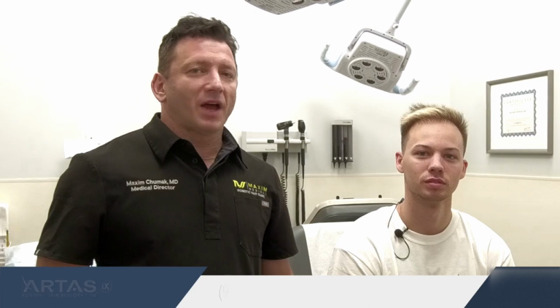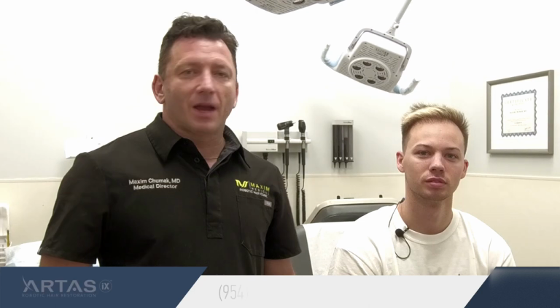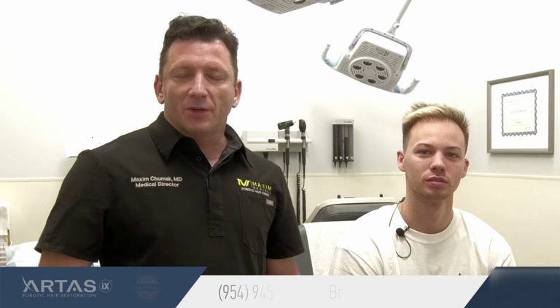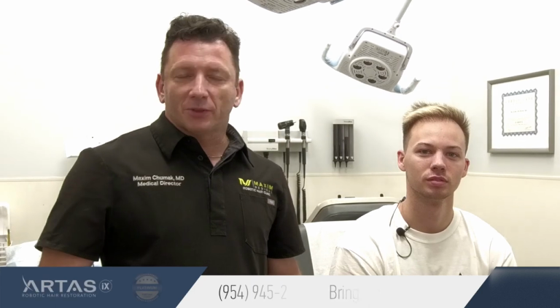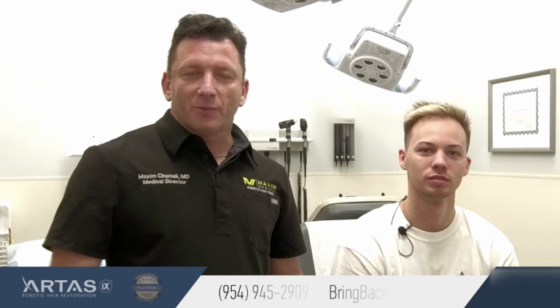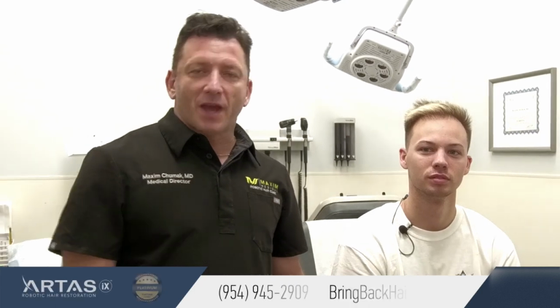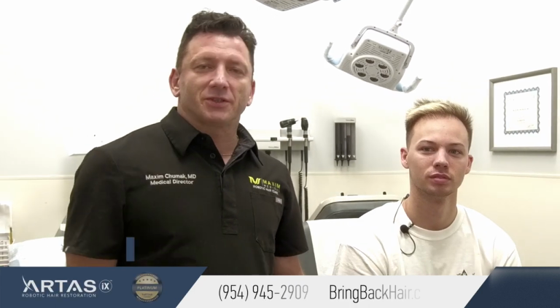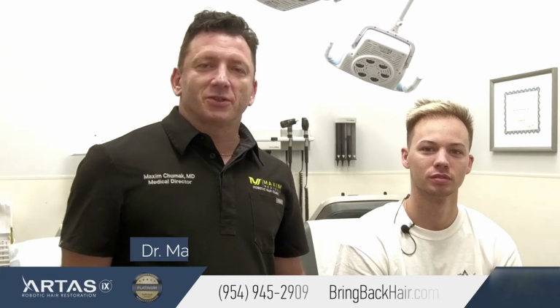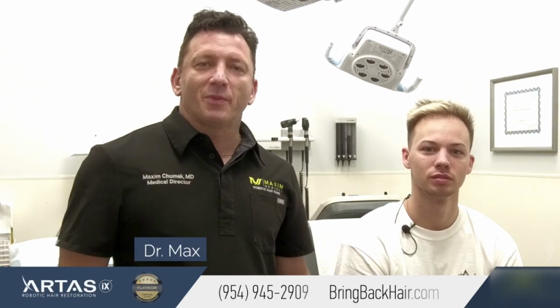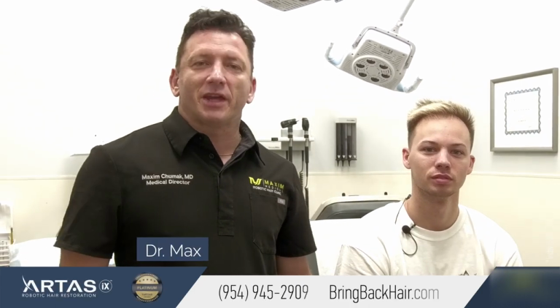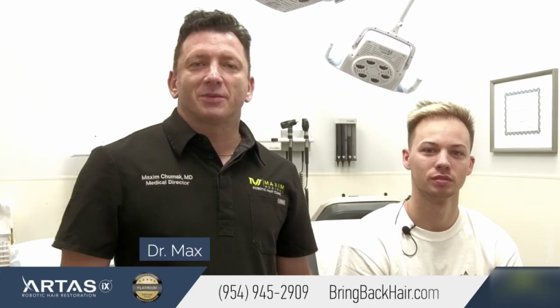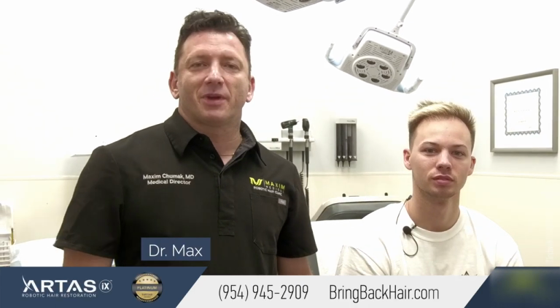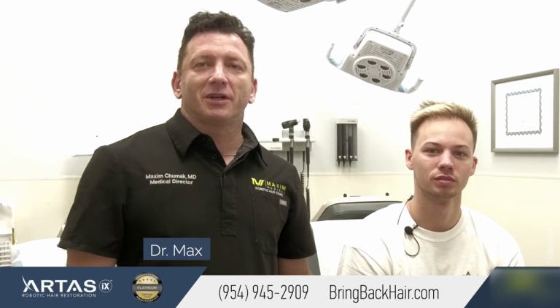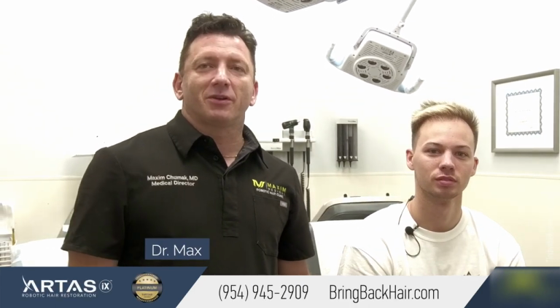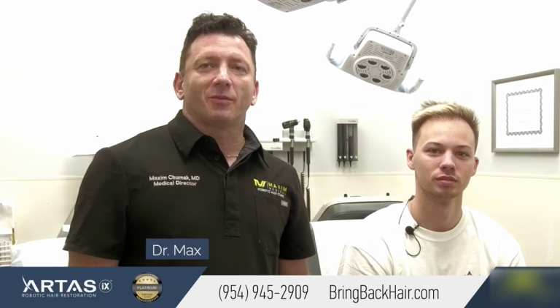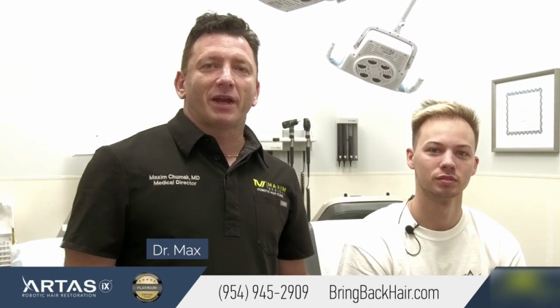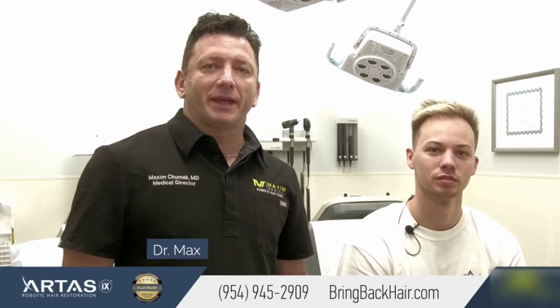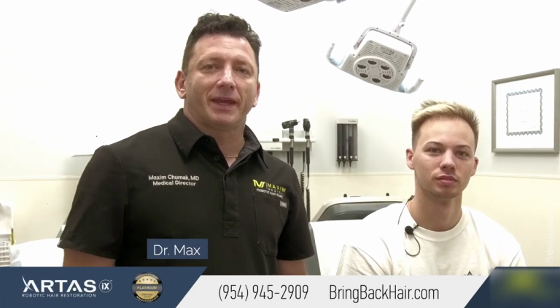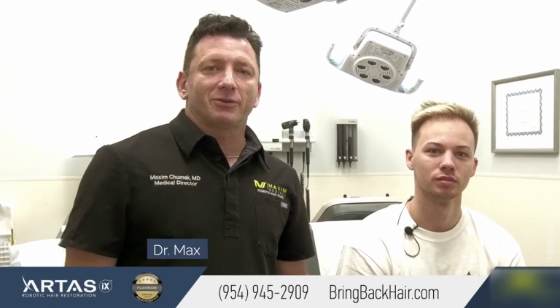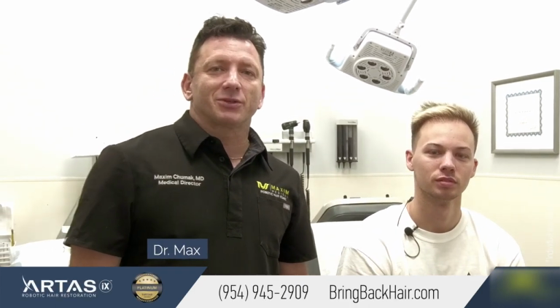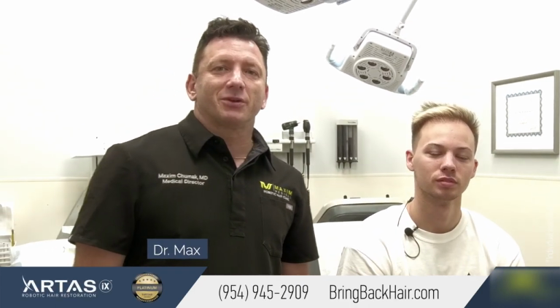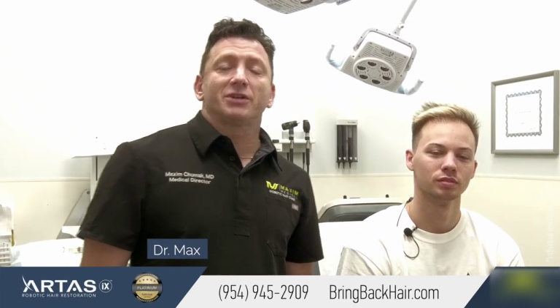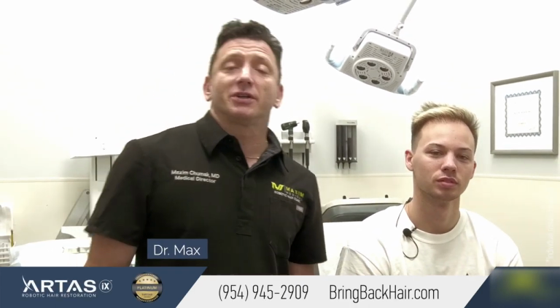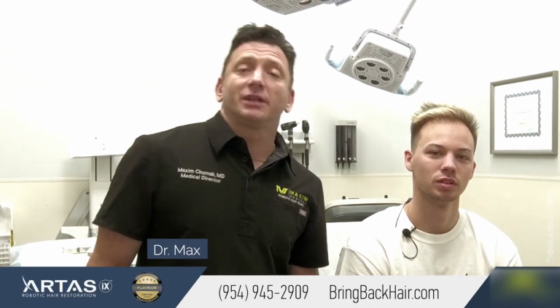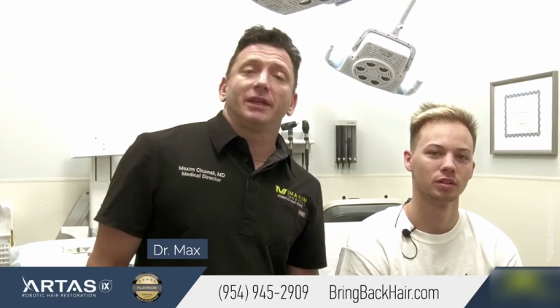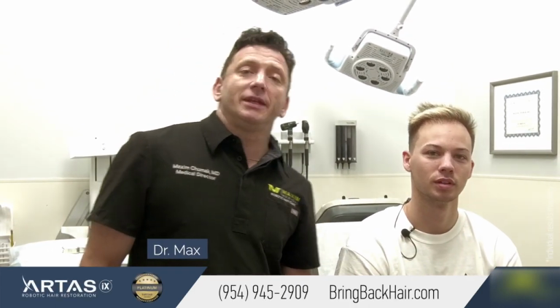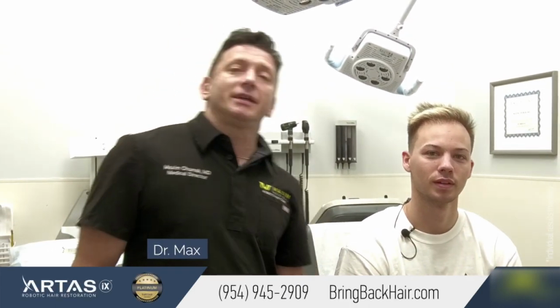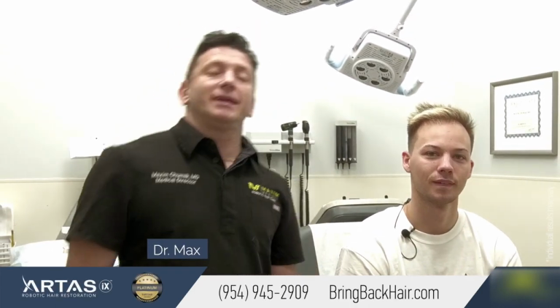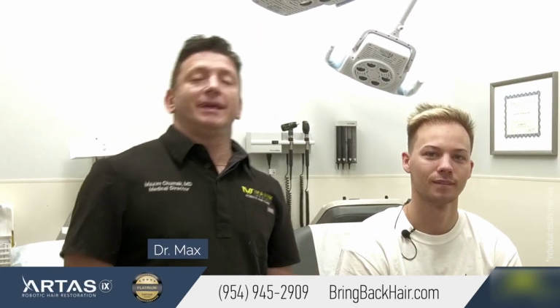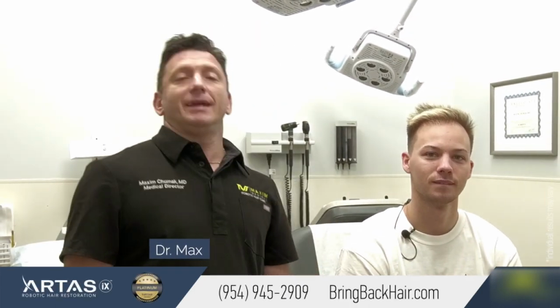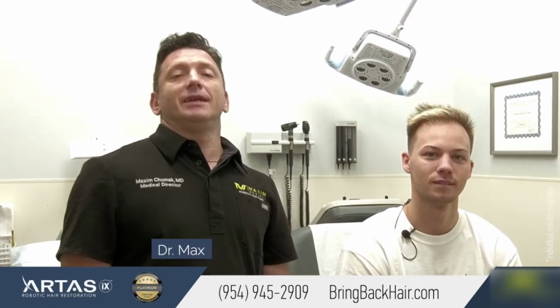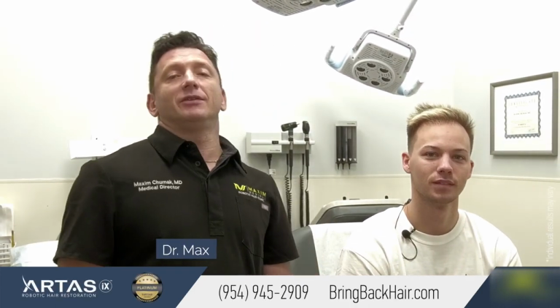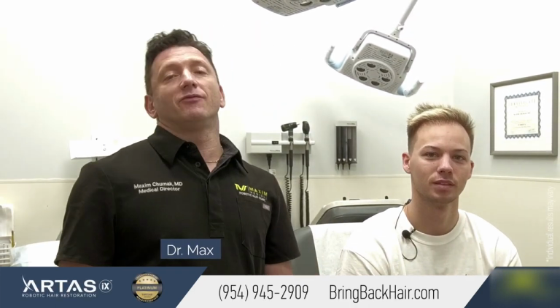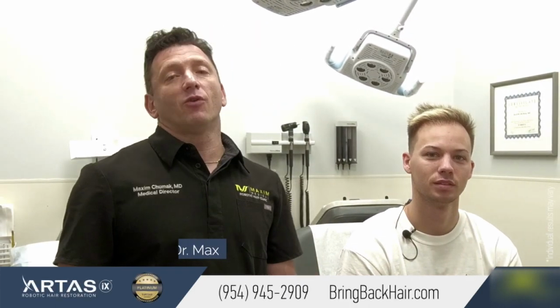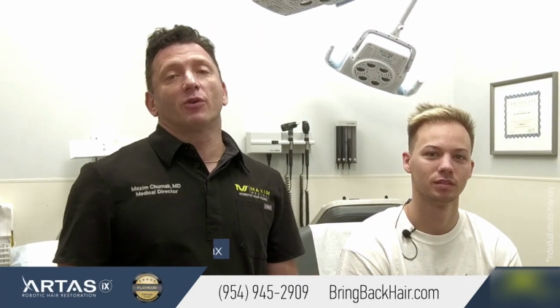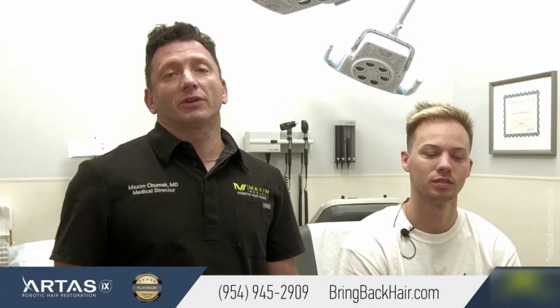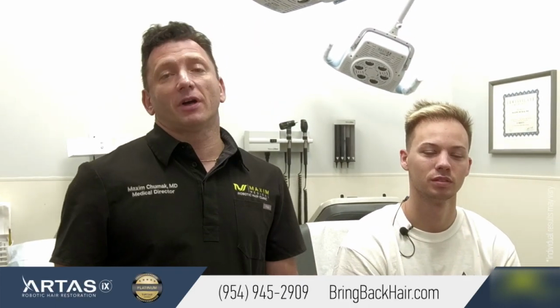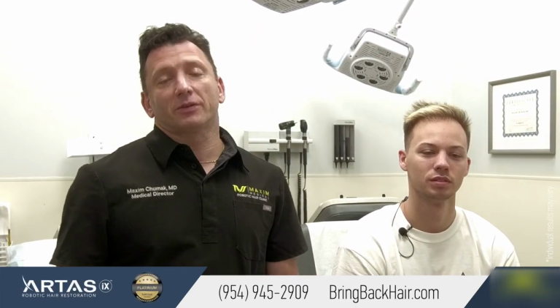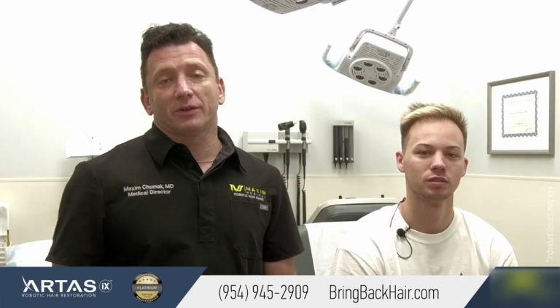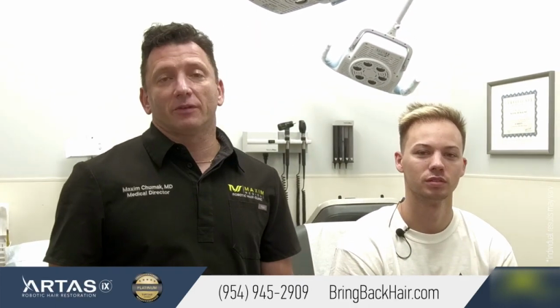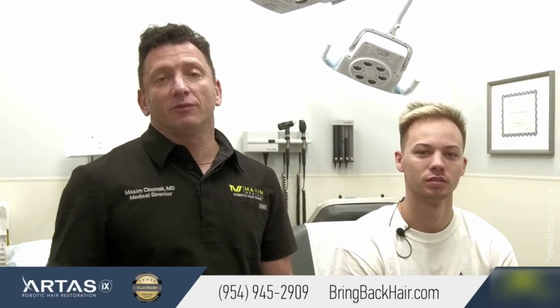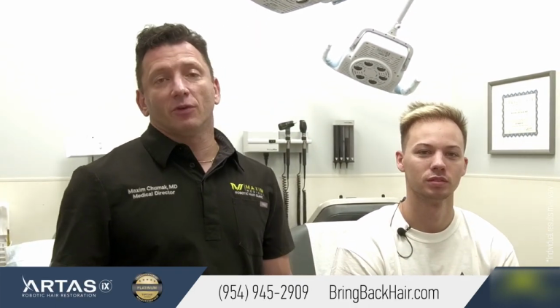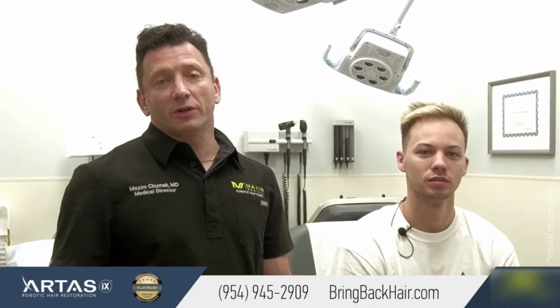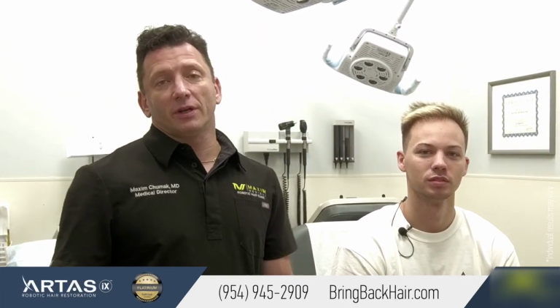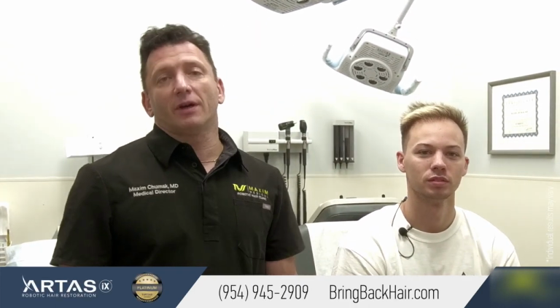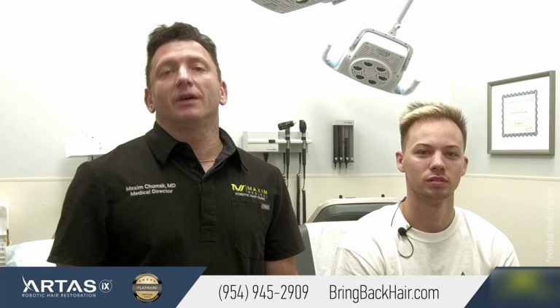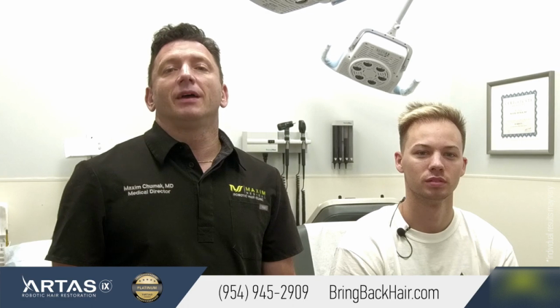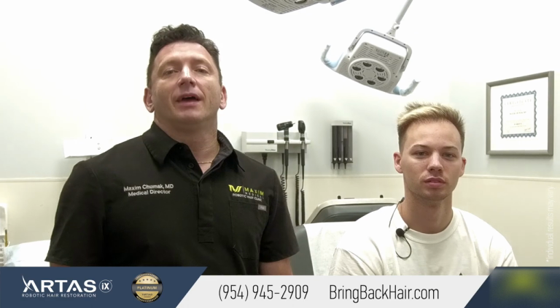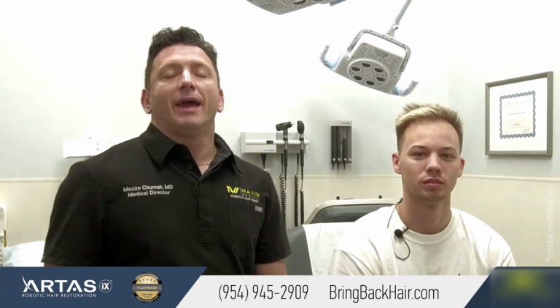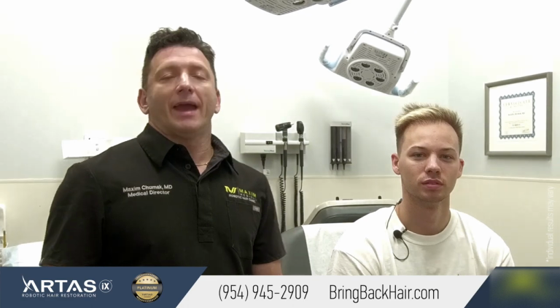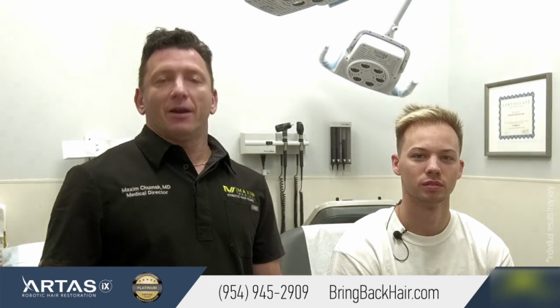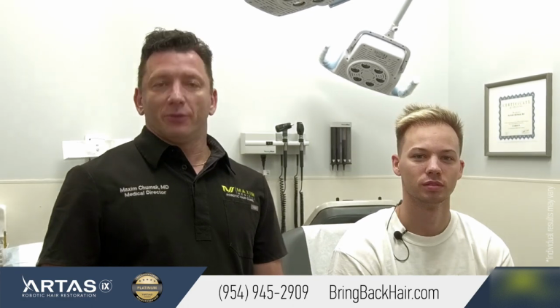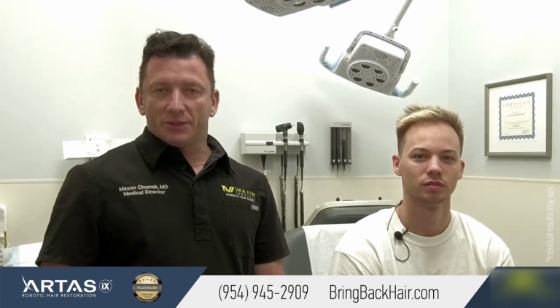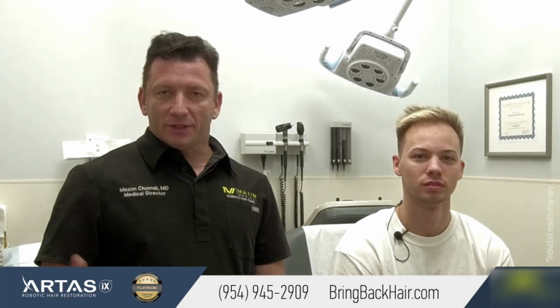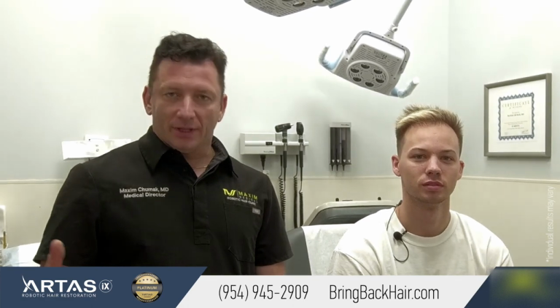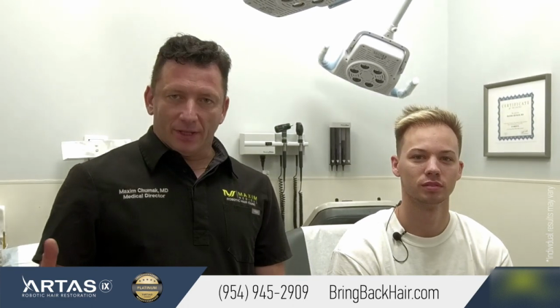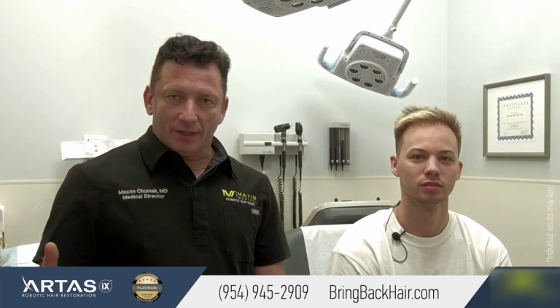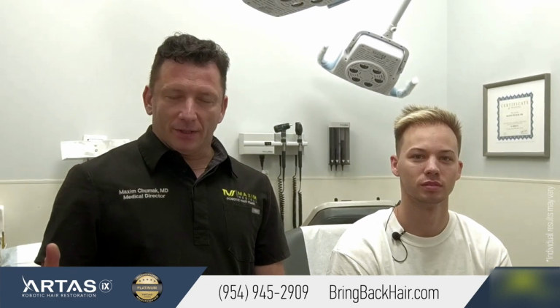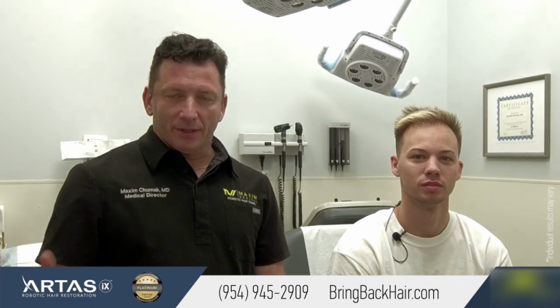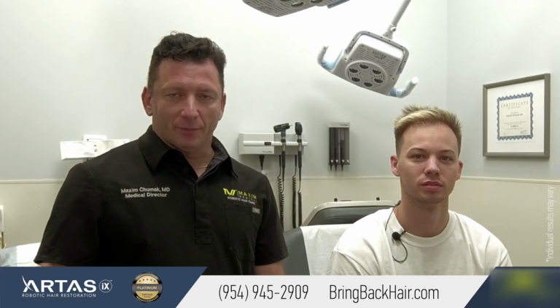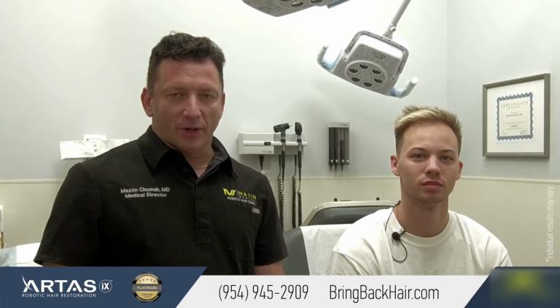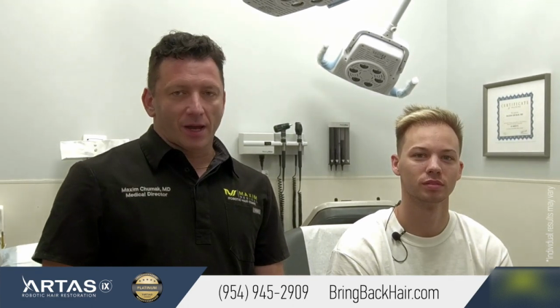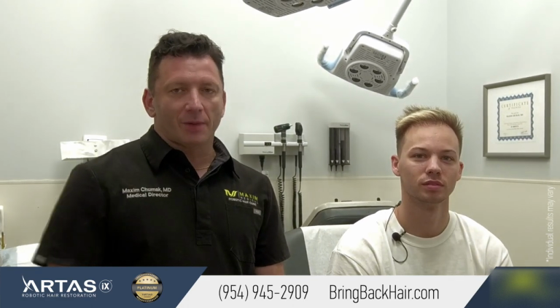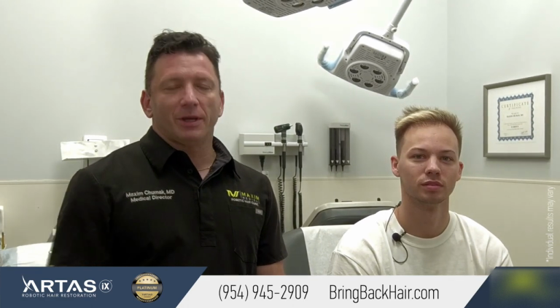Hi, I'm Dr. Max here at Maxi Medical Robotics Hair Restoration Clinic in Fort Lauderdale, Florida, and recently in Miami.